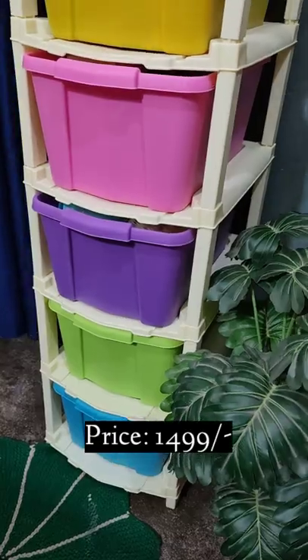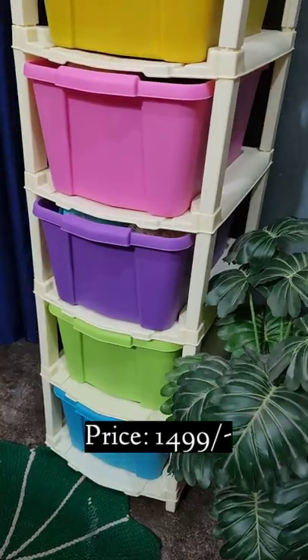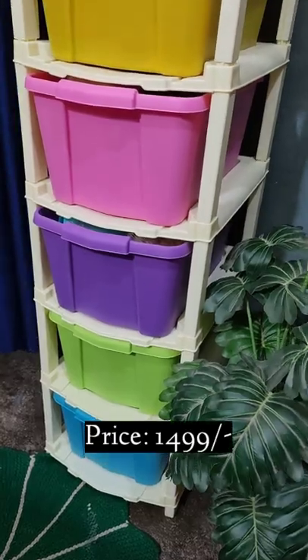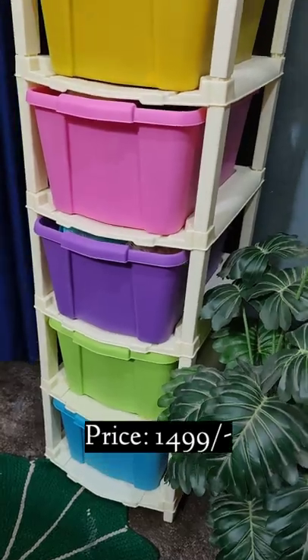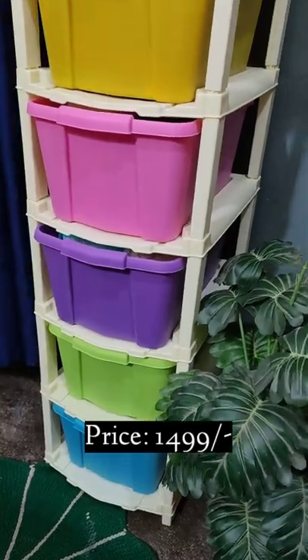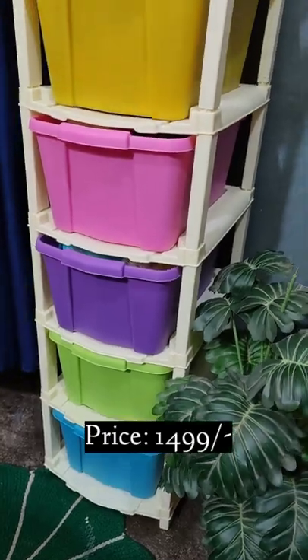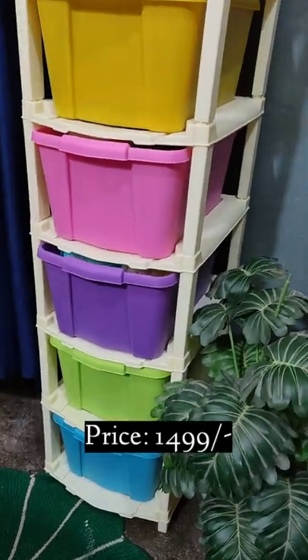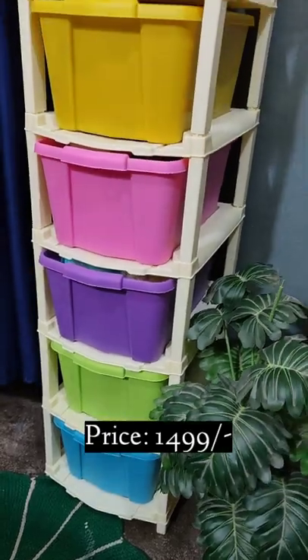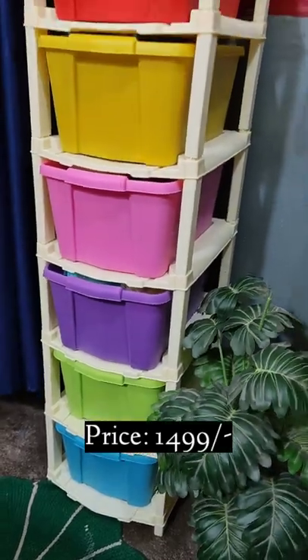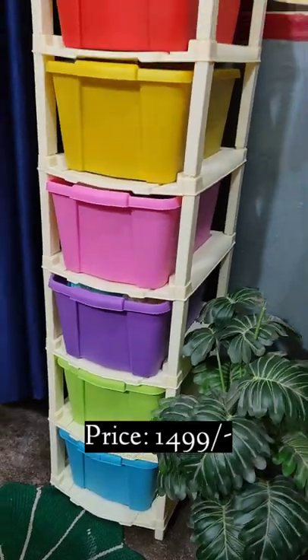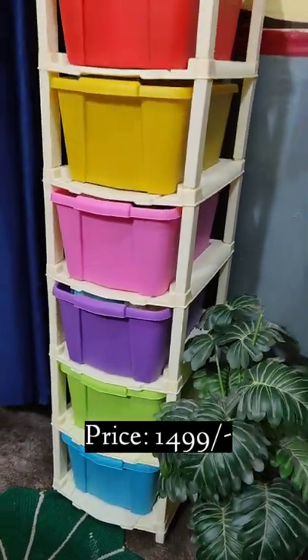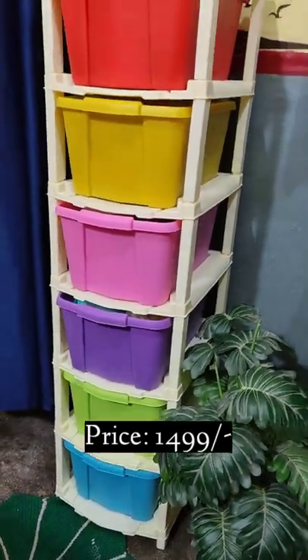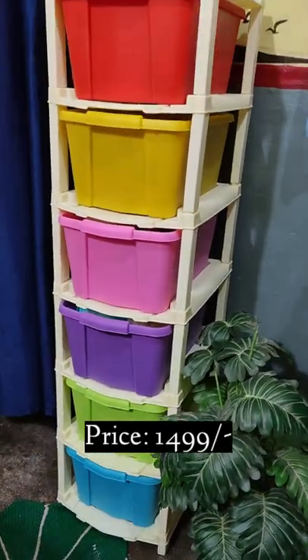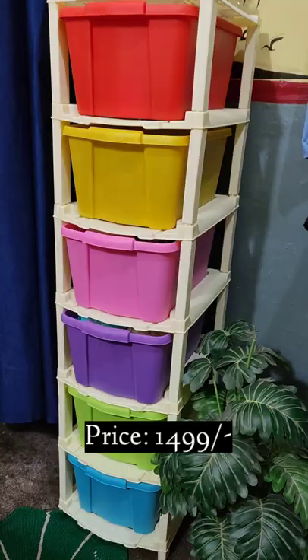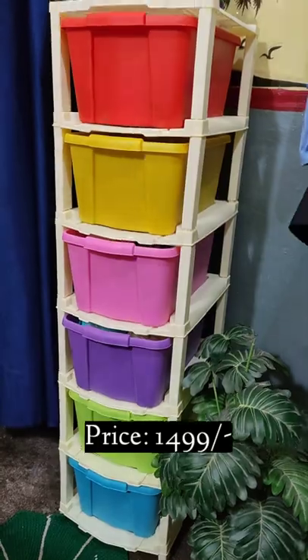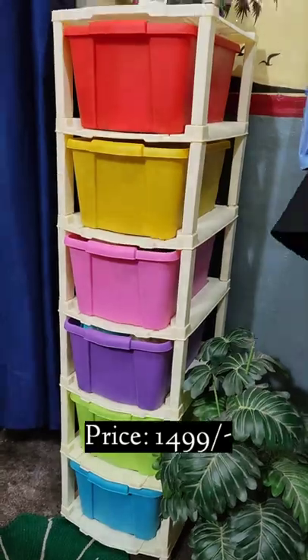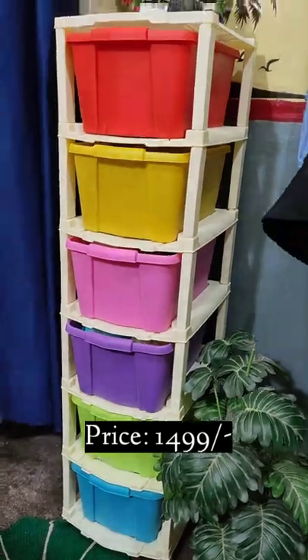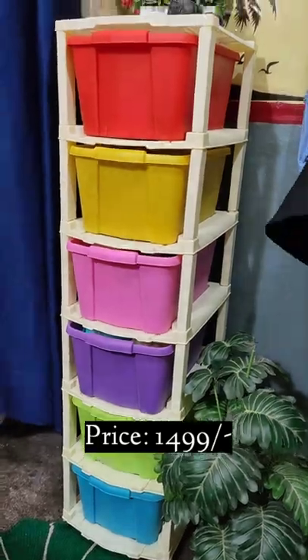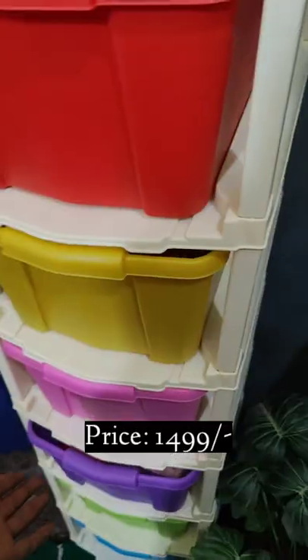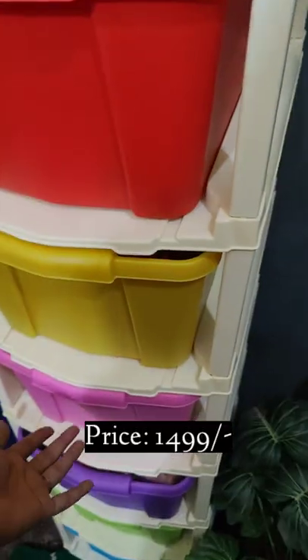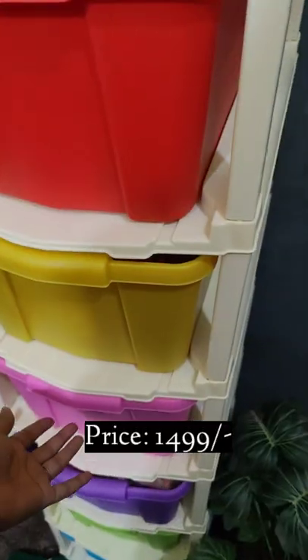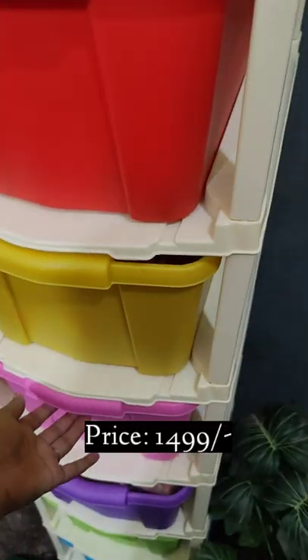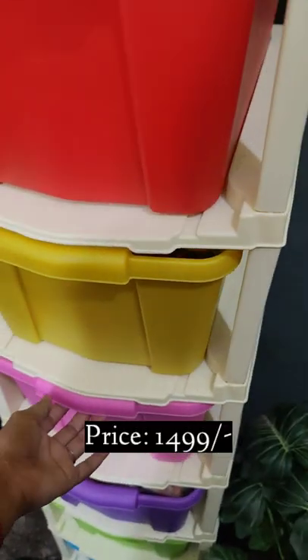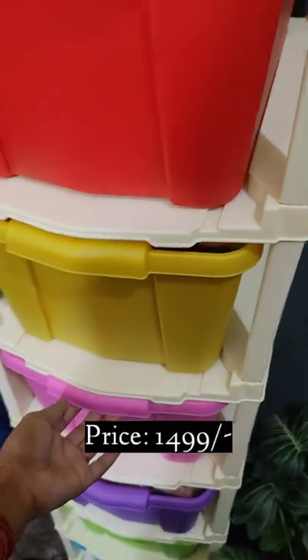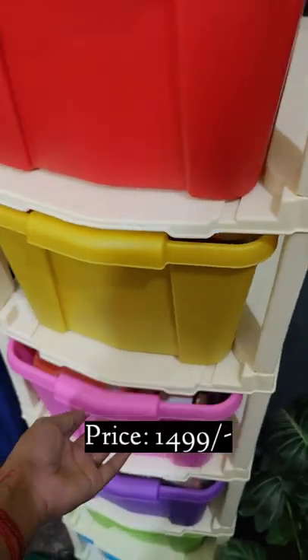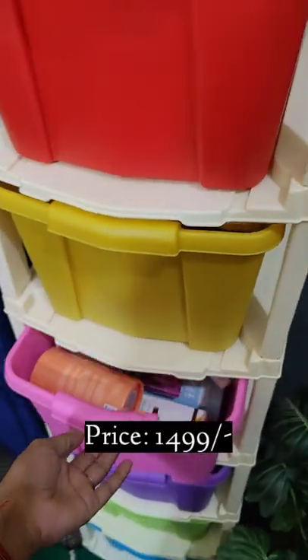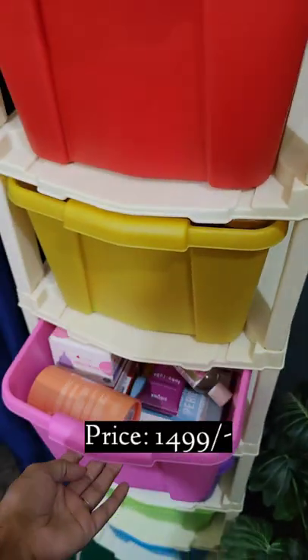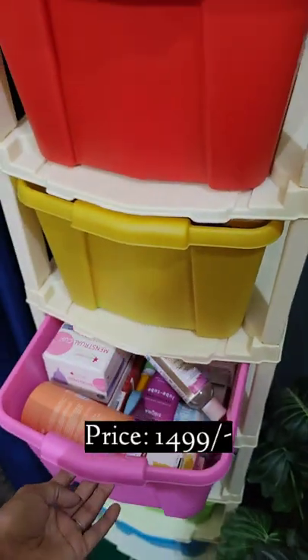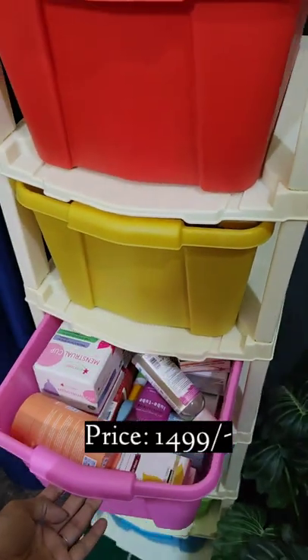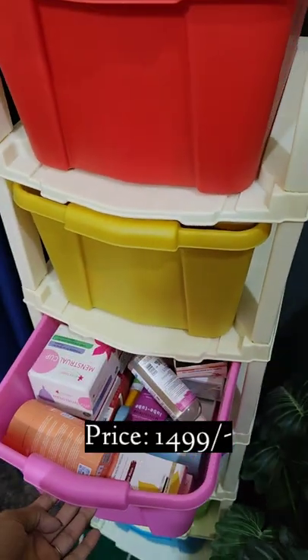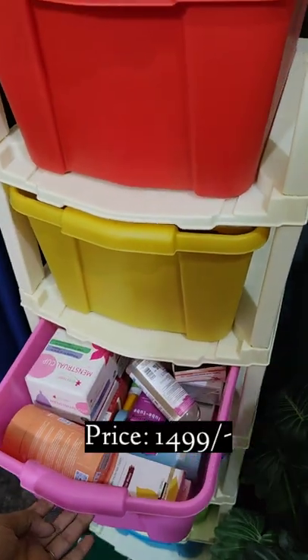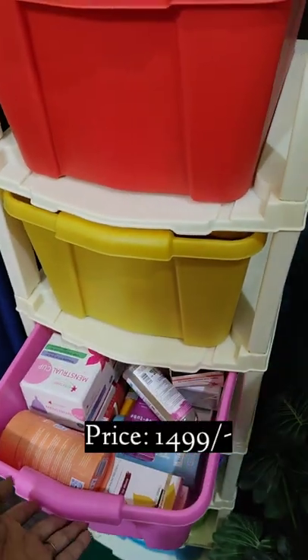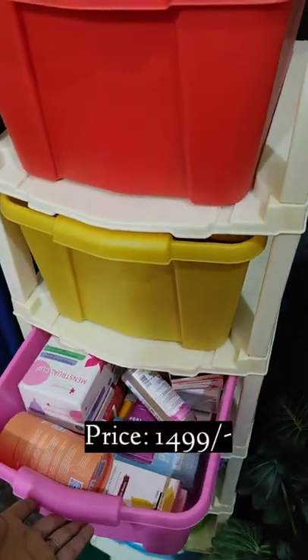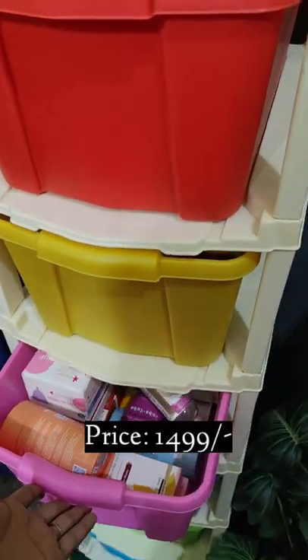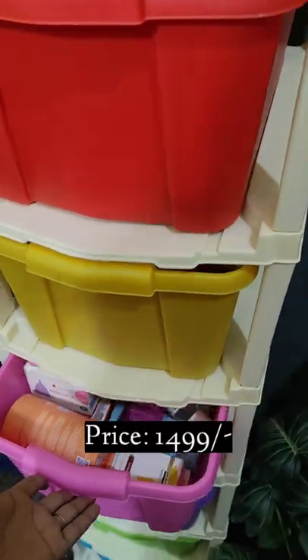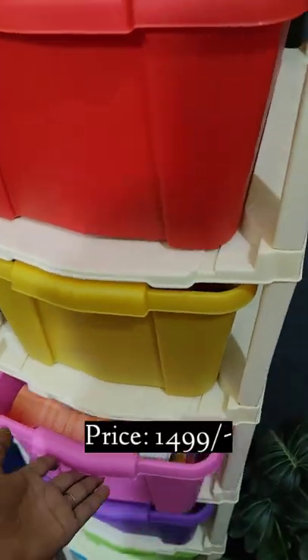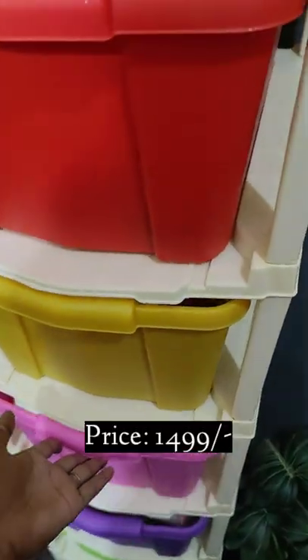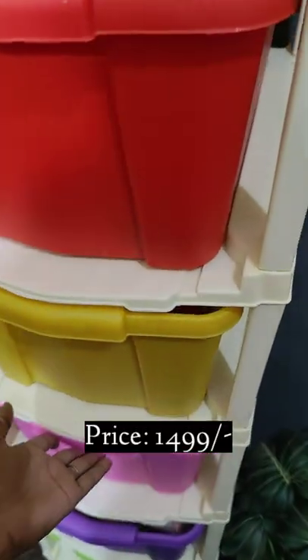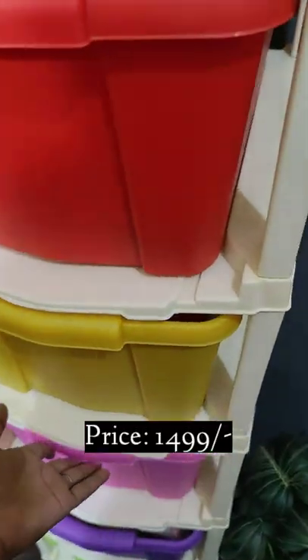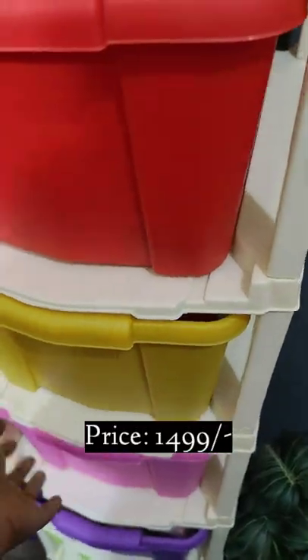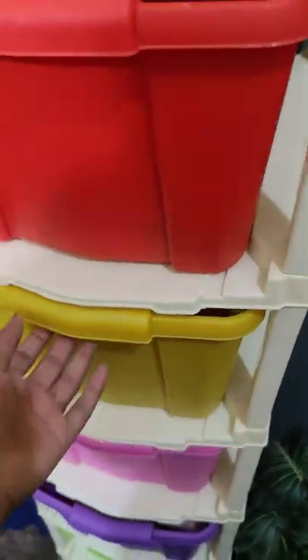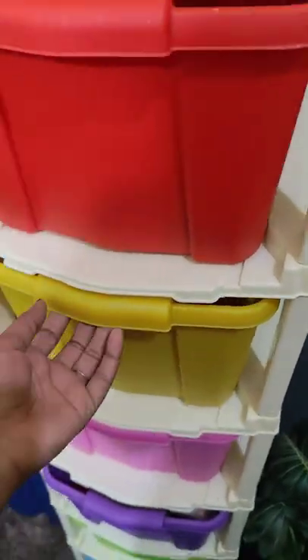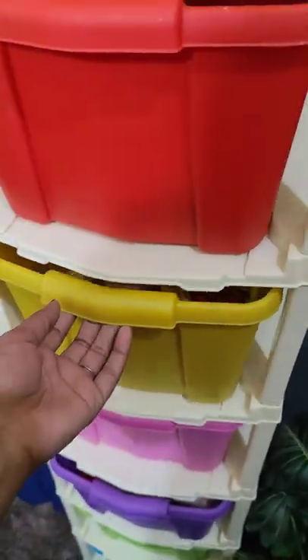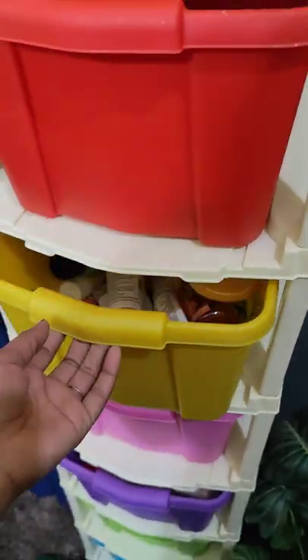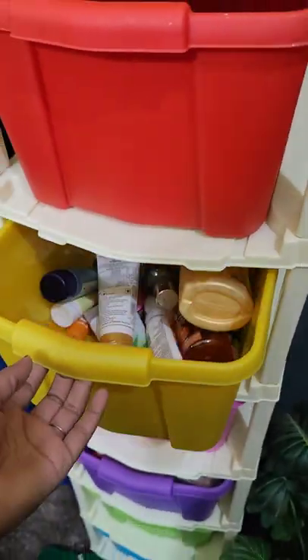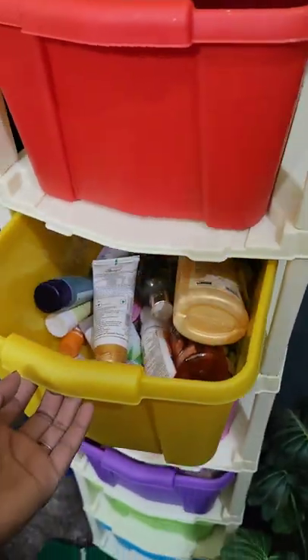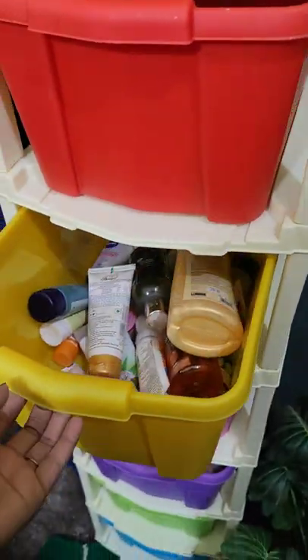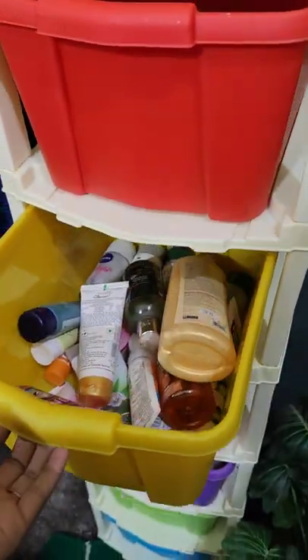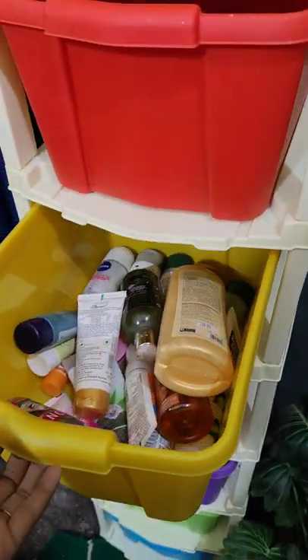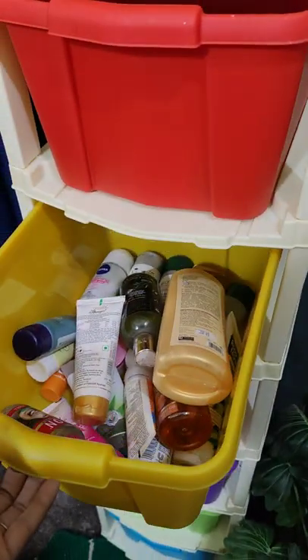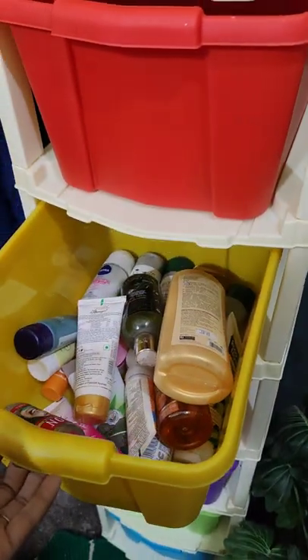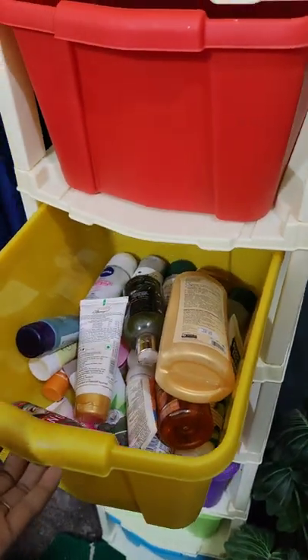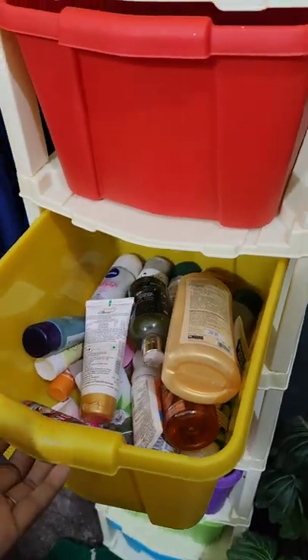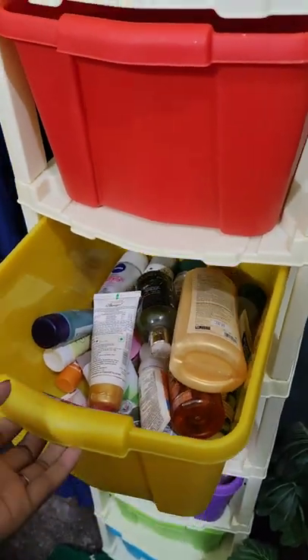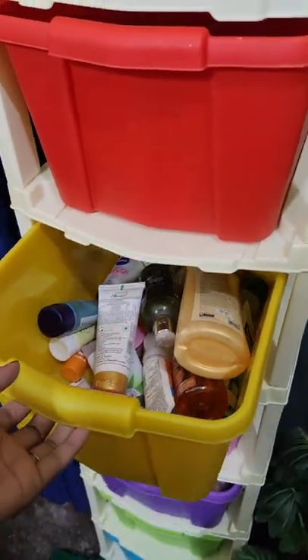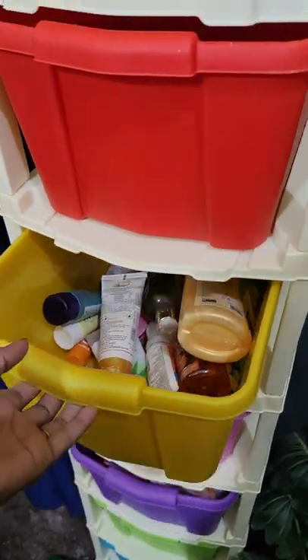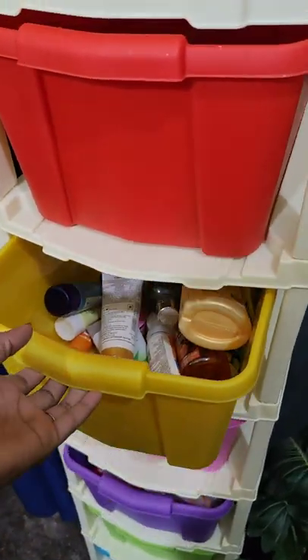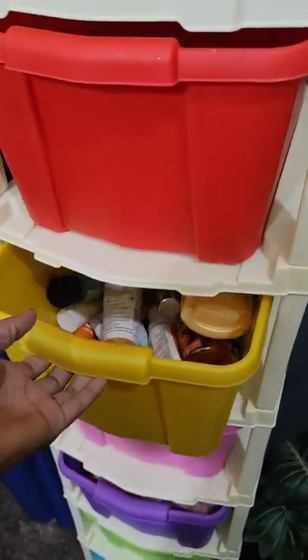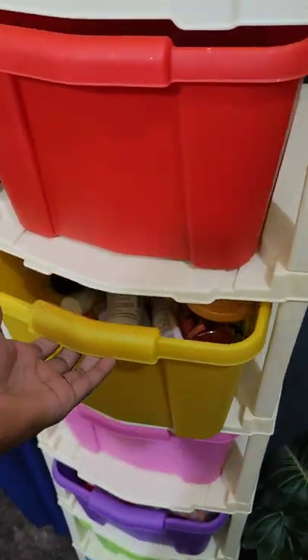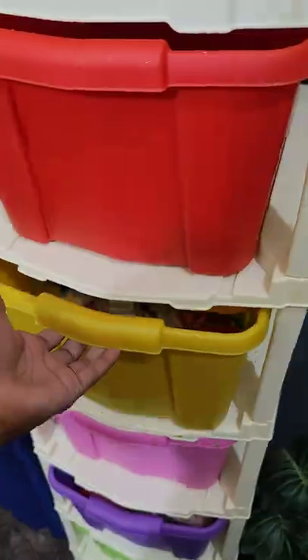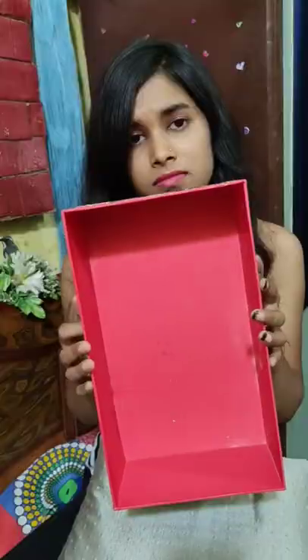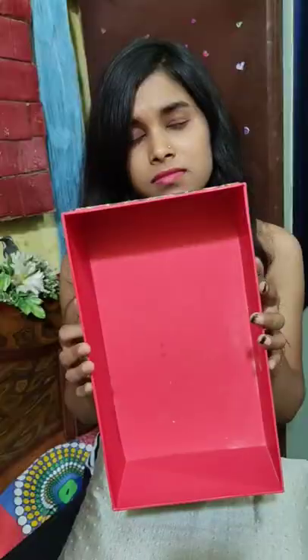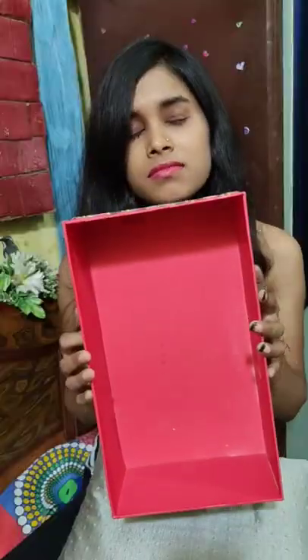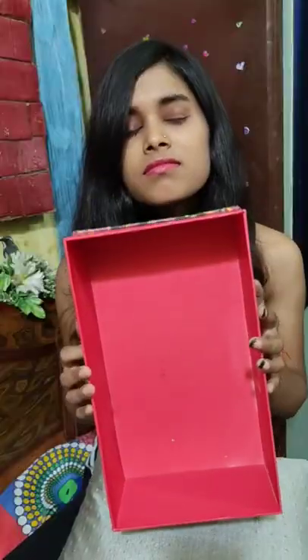Last but not least, this is my favorite — a storage organizer. I bought many things; it's very spacious.